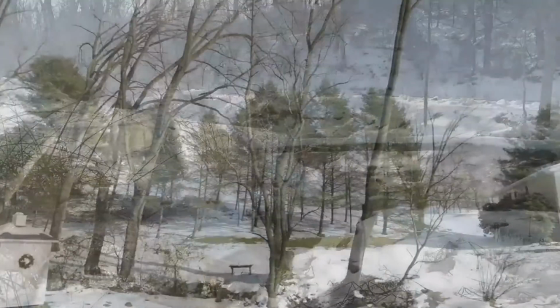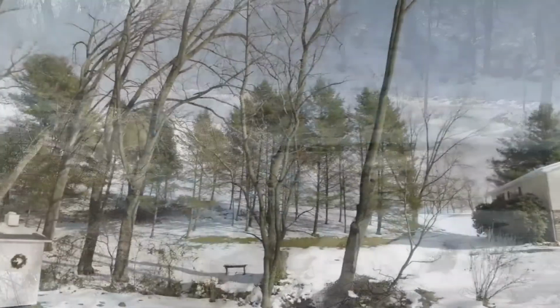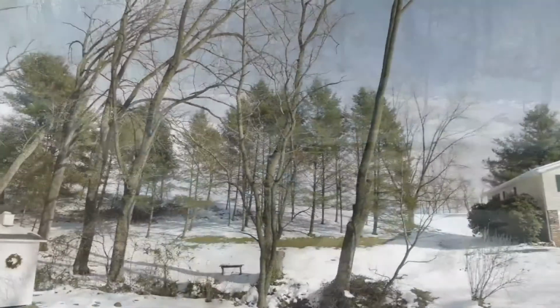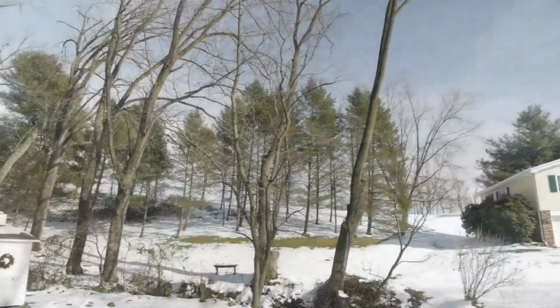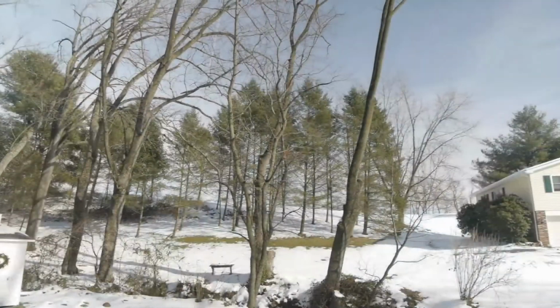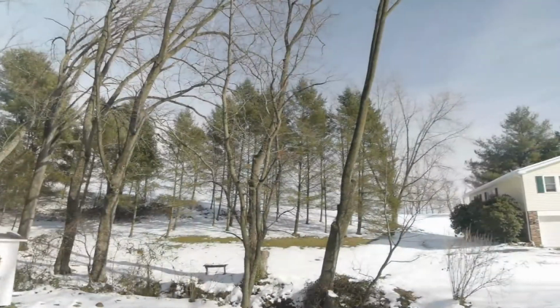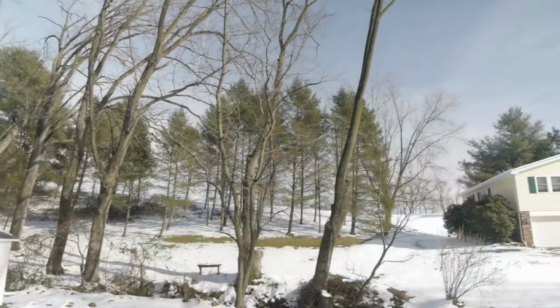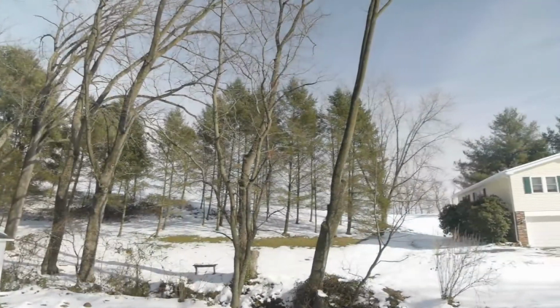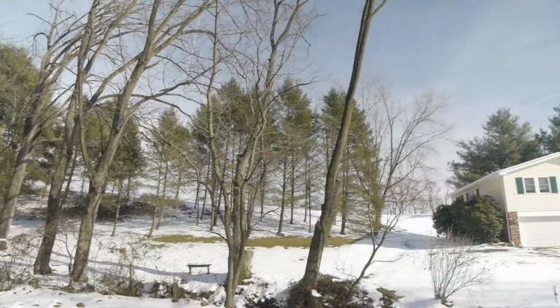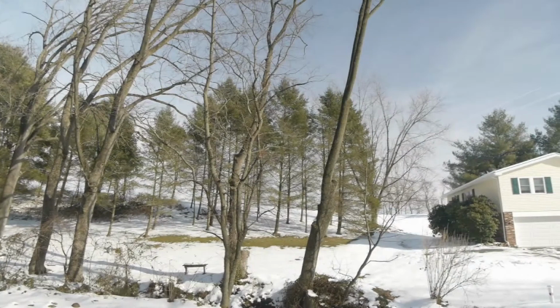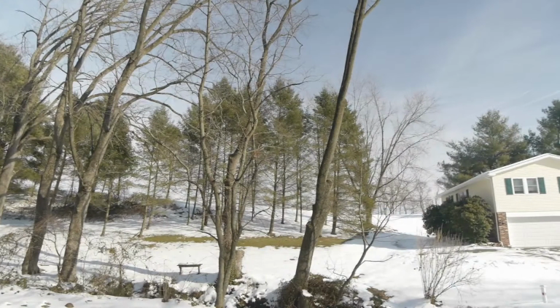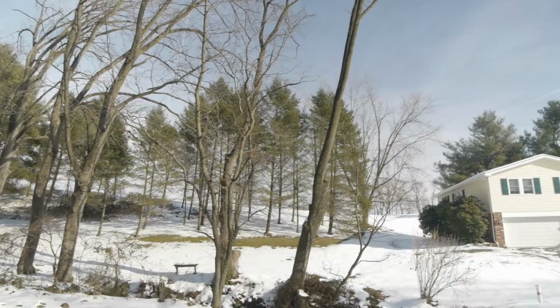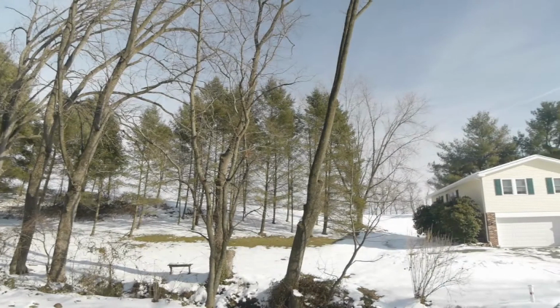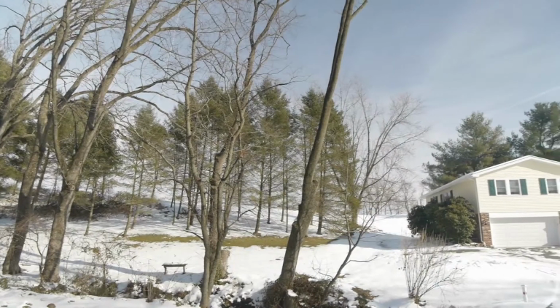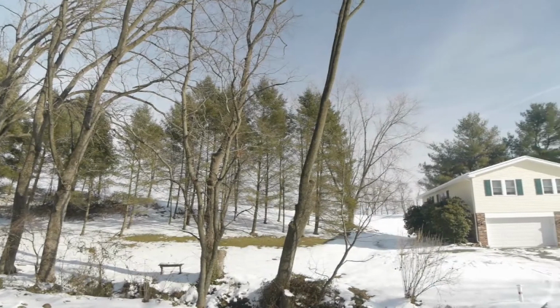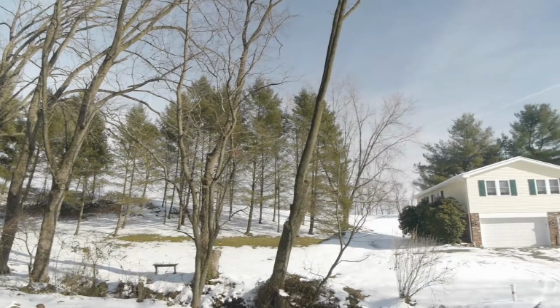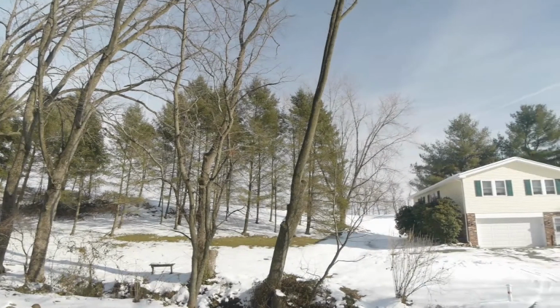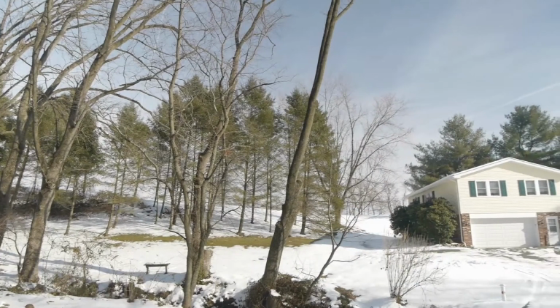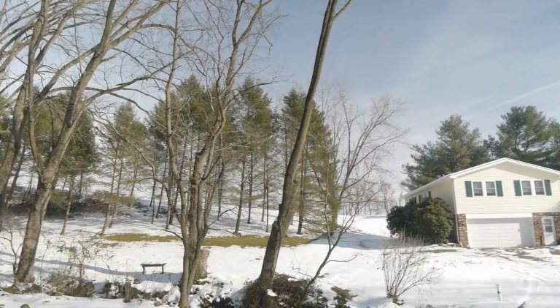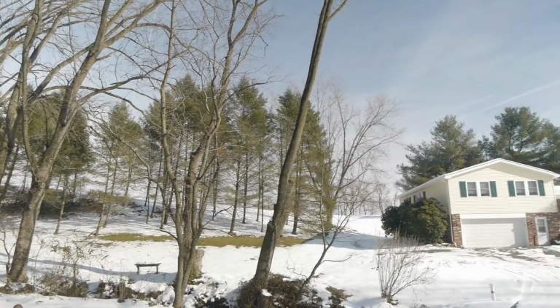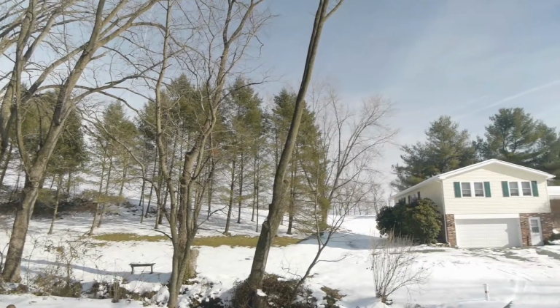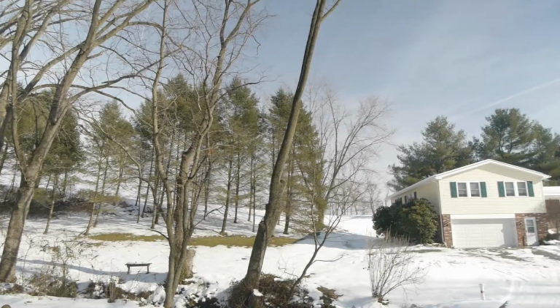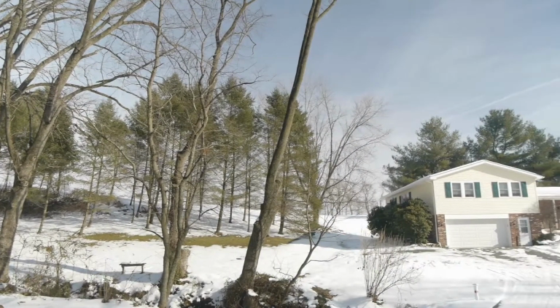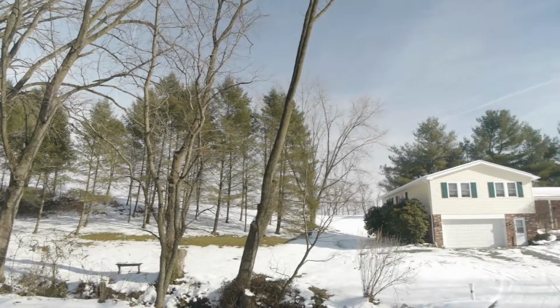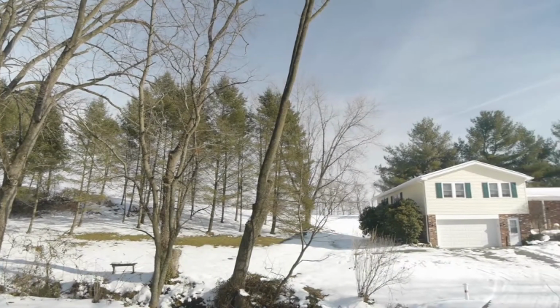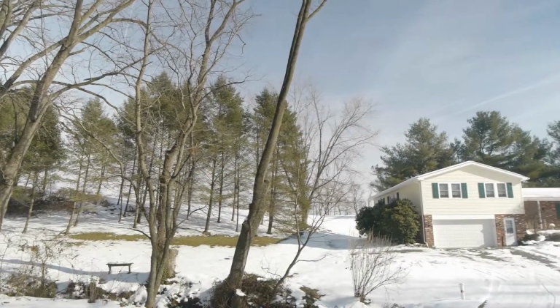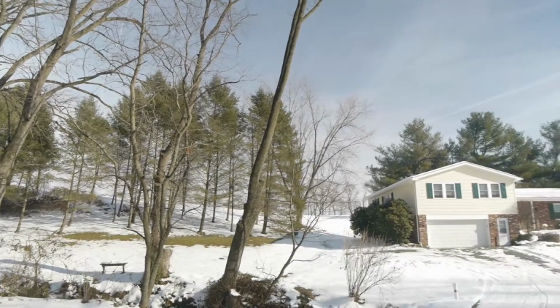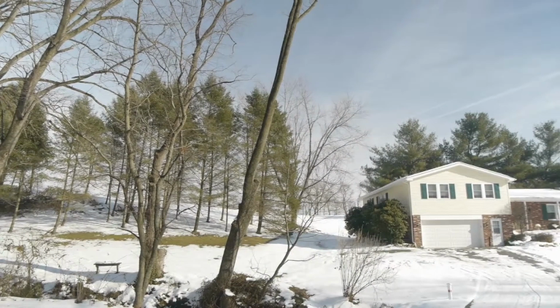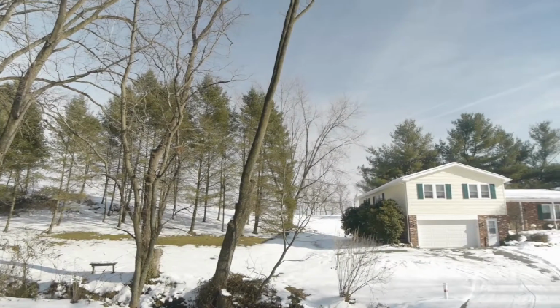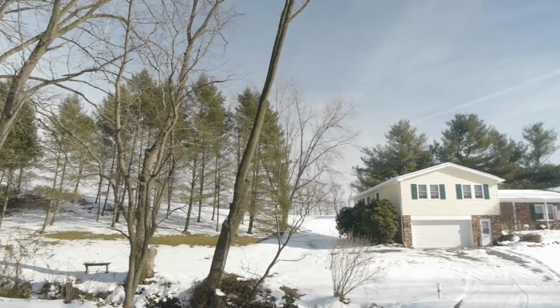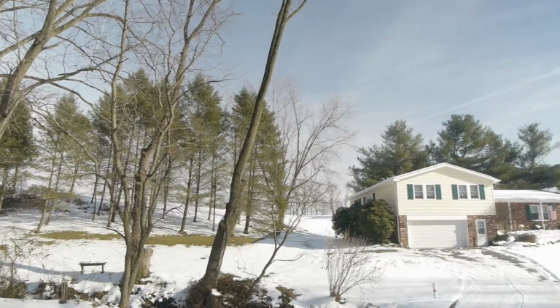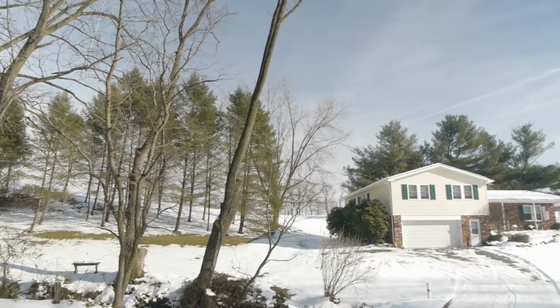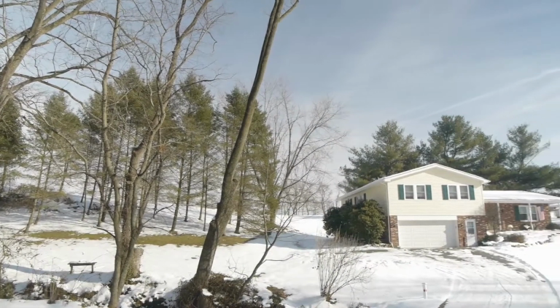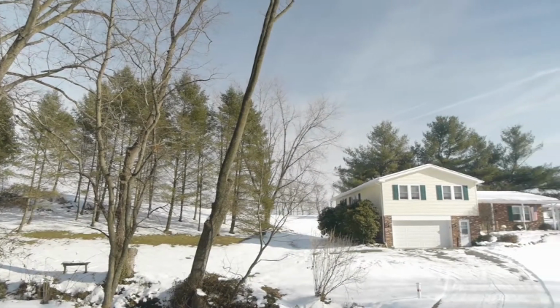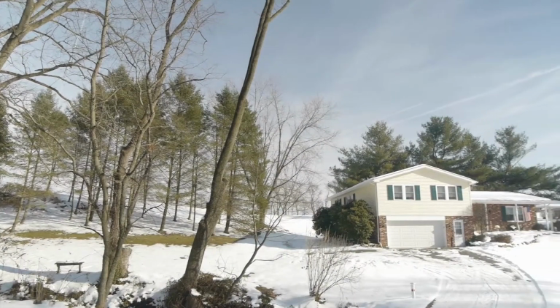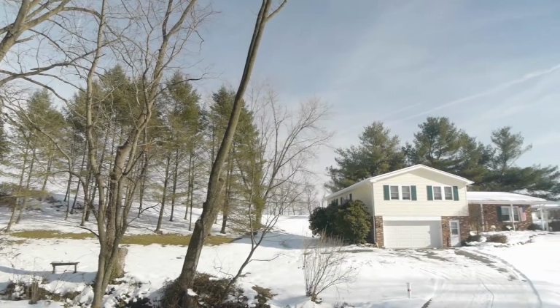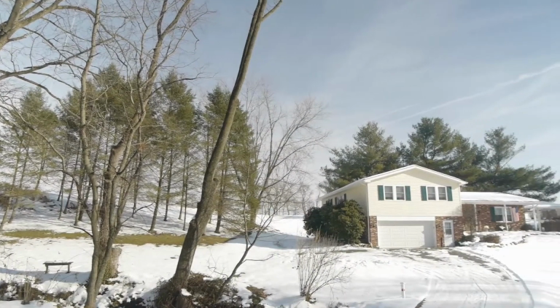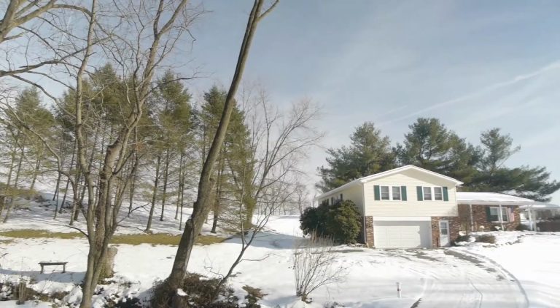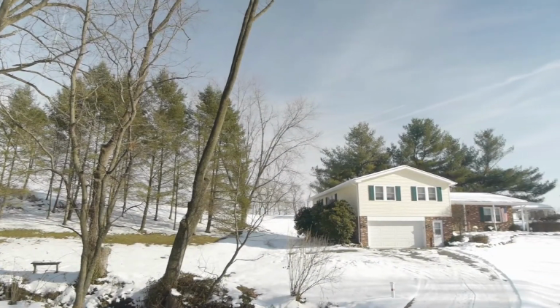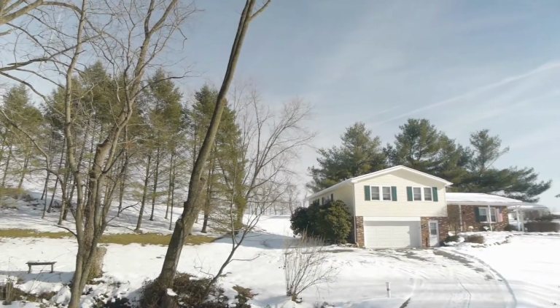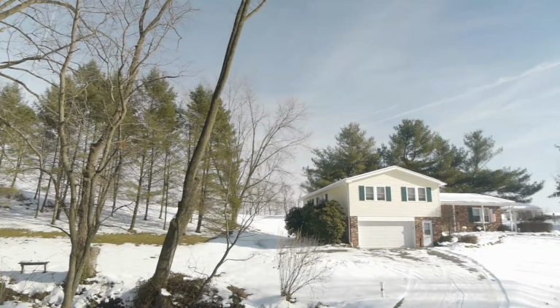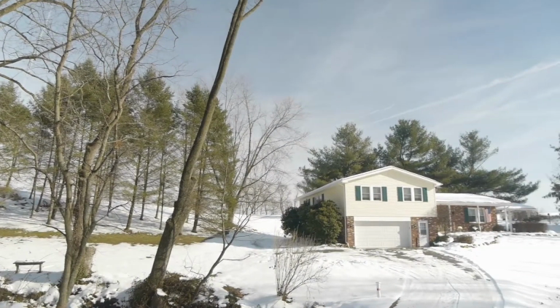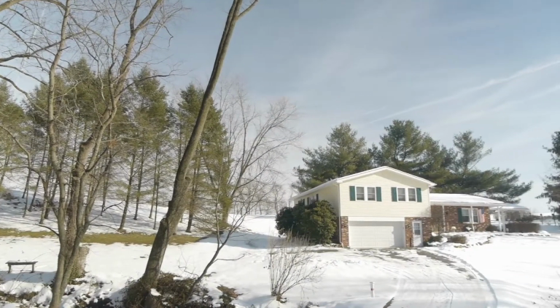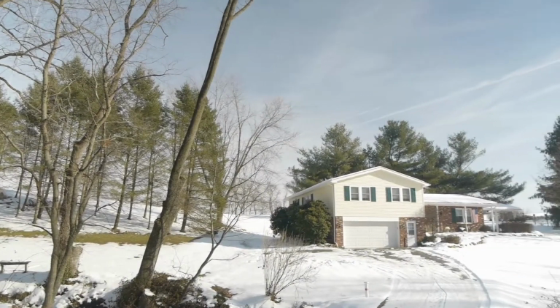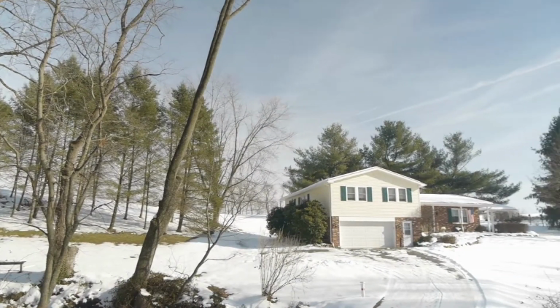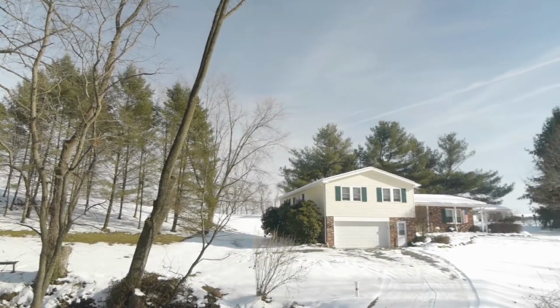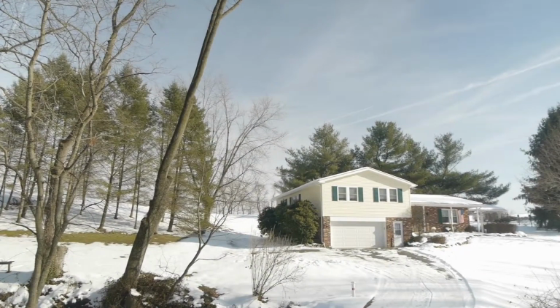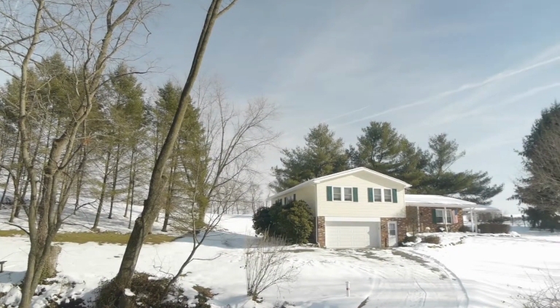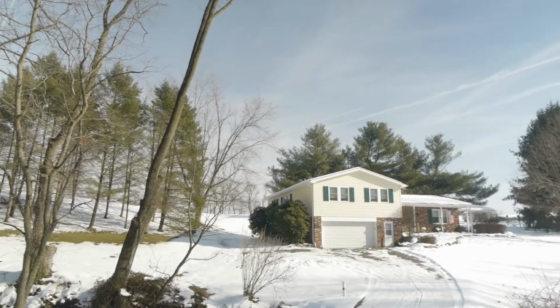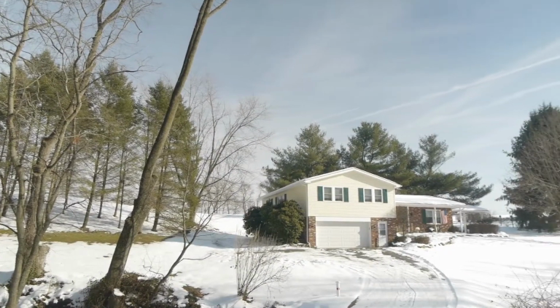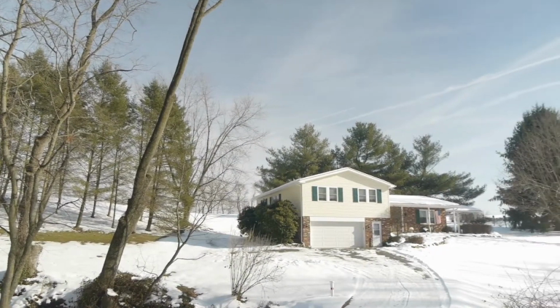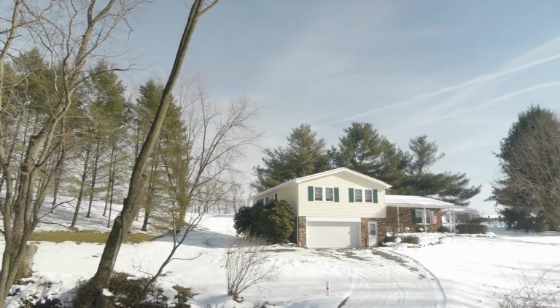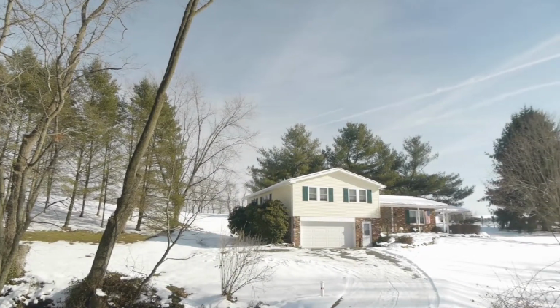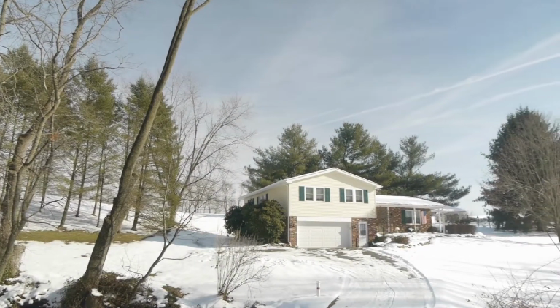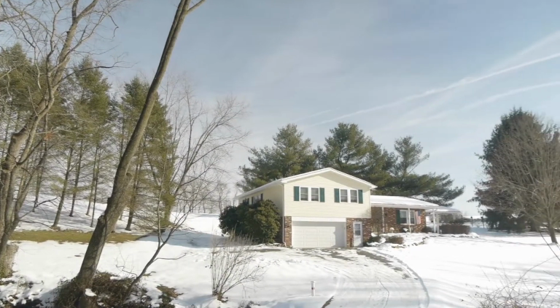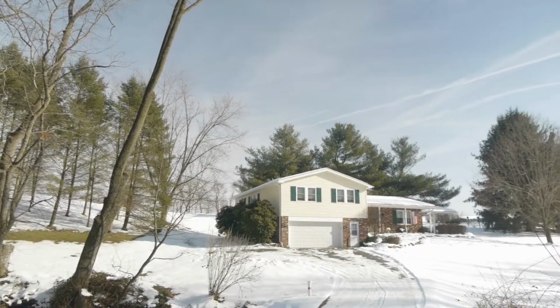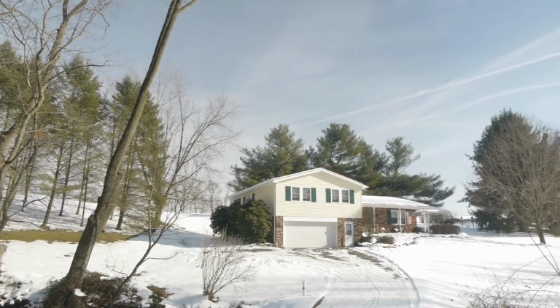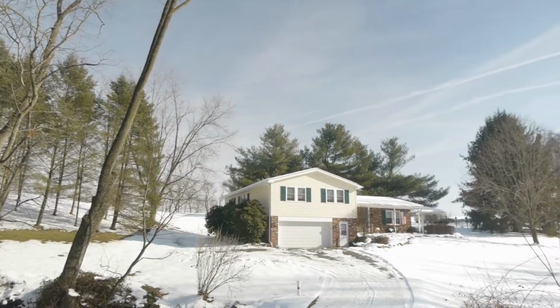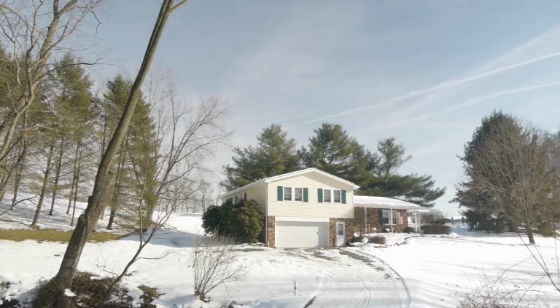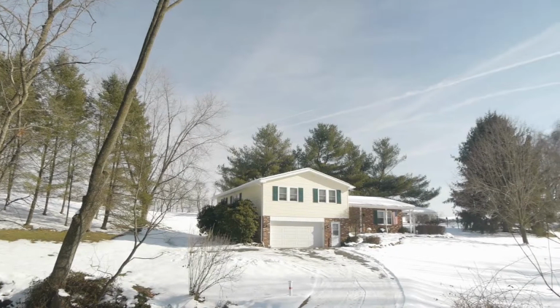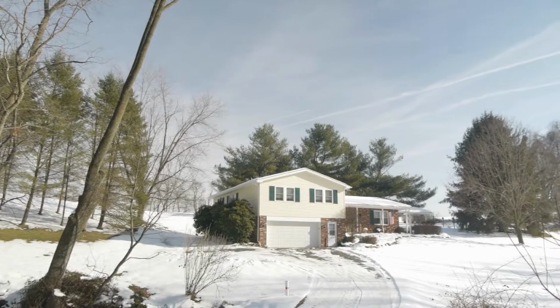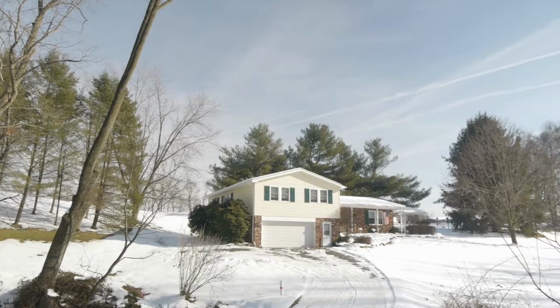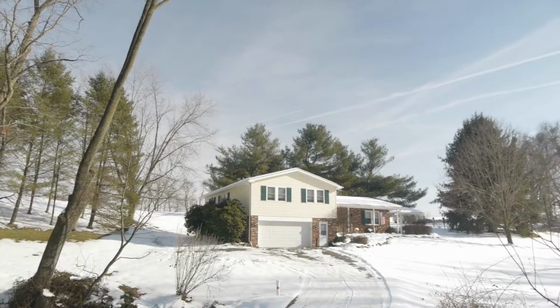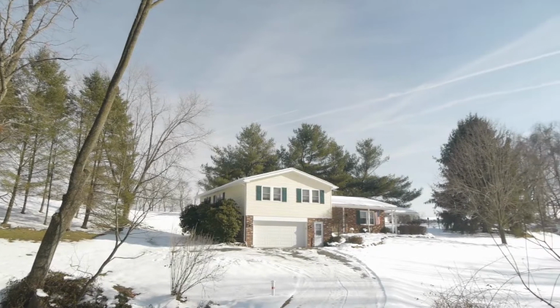Schedule your private showing on this truly unique and well-maintained home. I hope you enjoyed this tour. Thanks for watching.